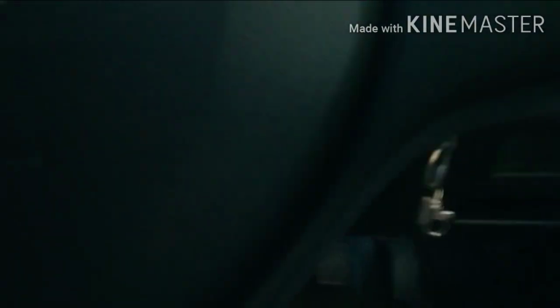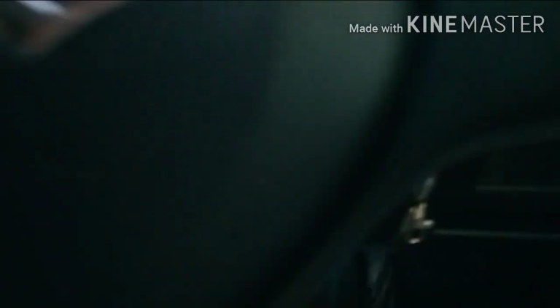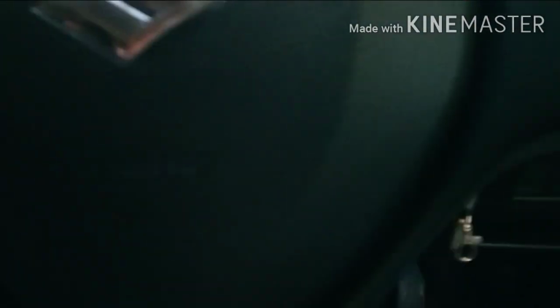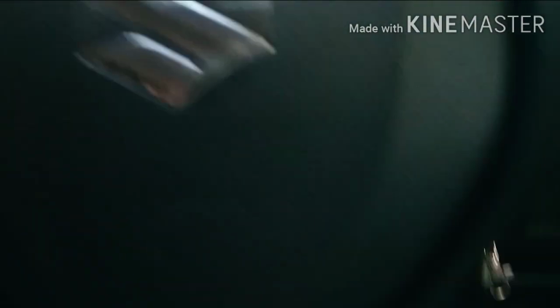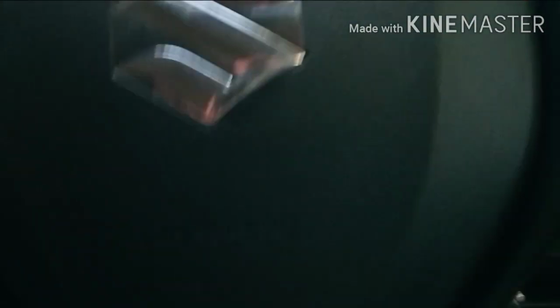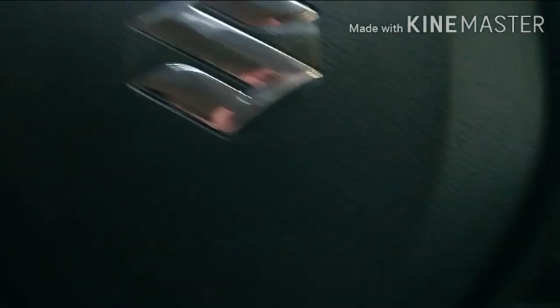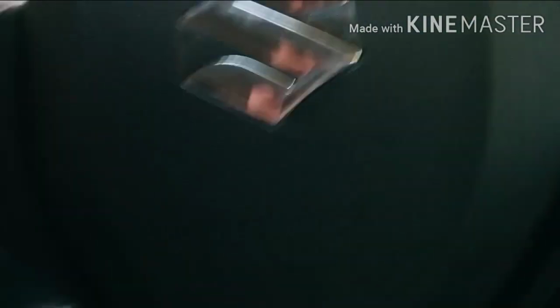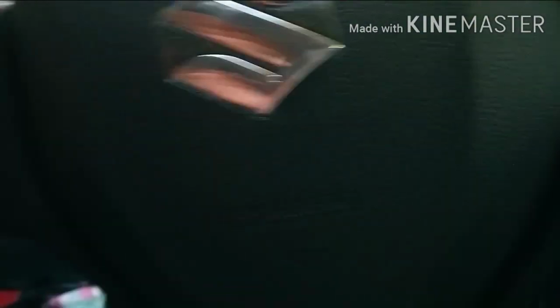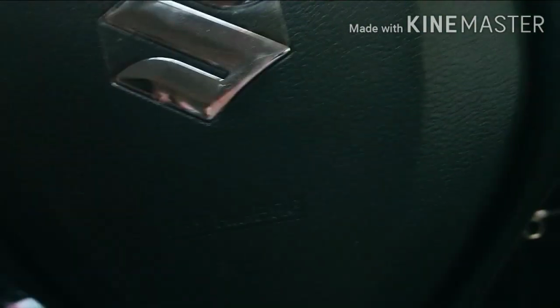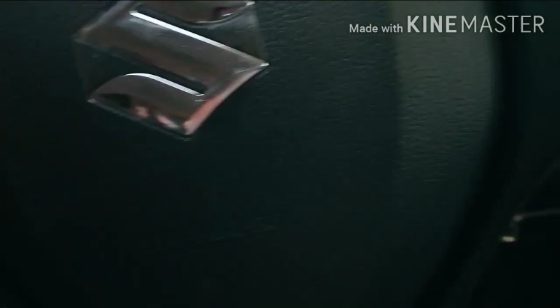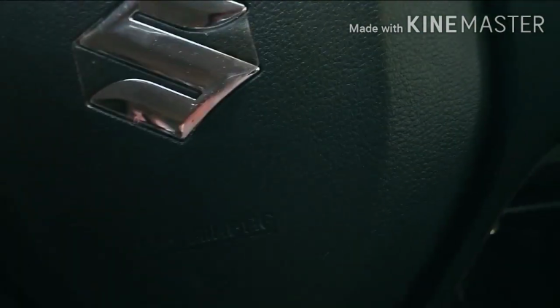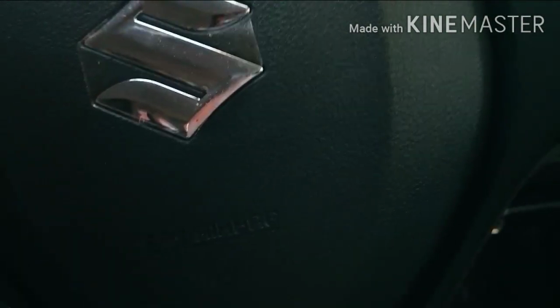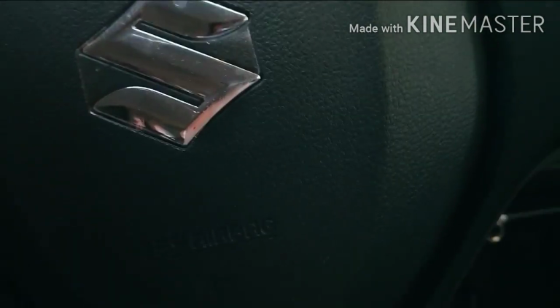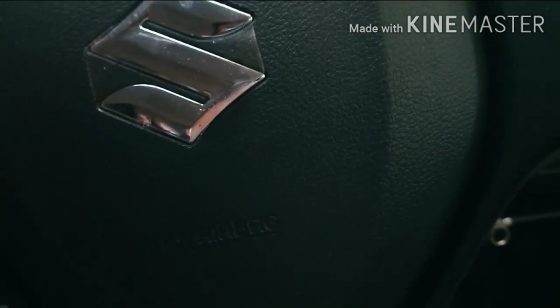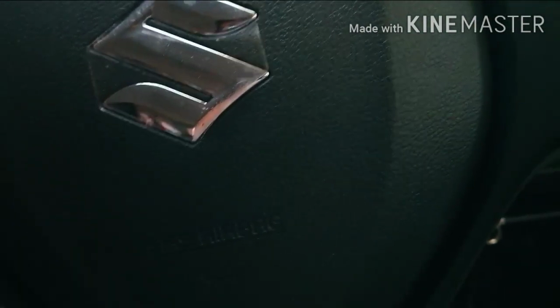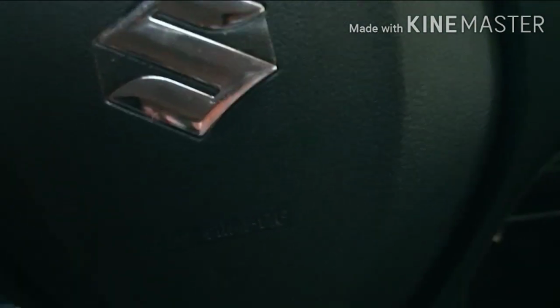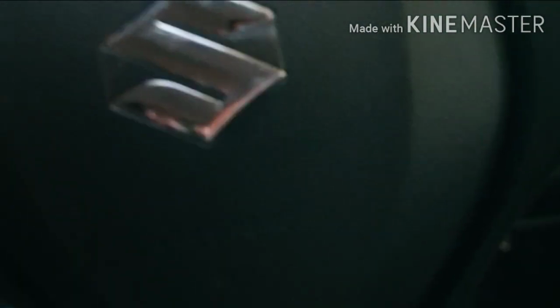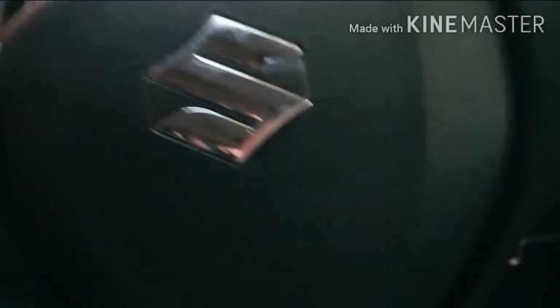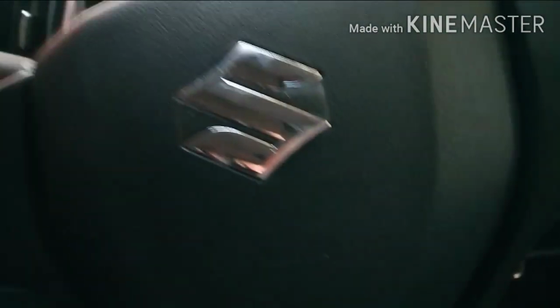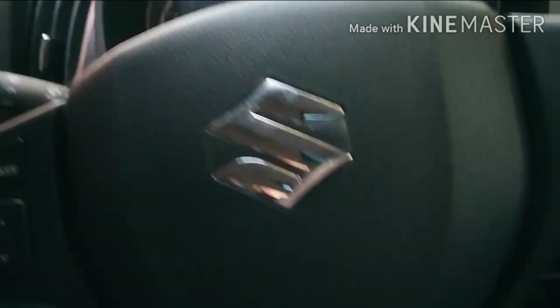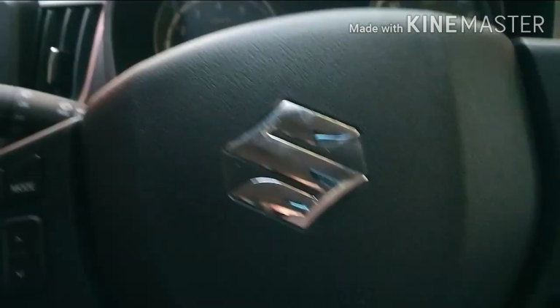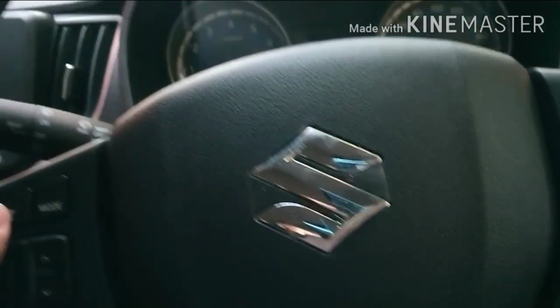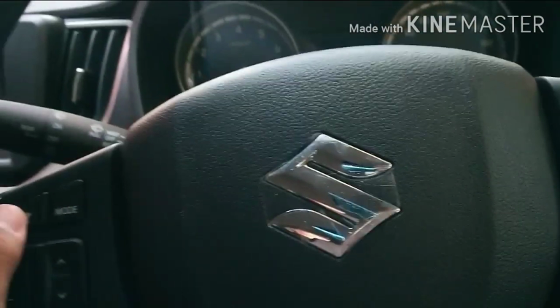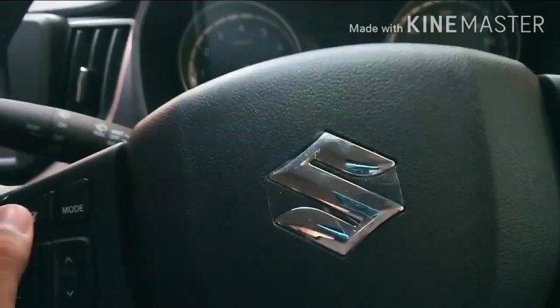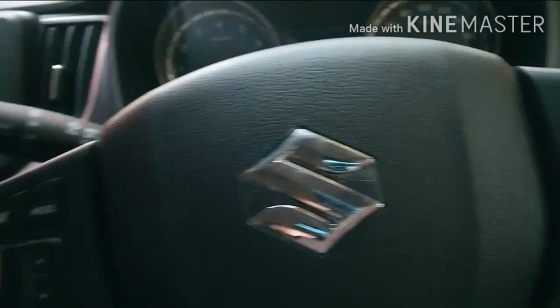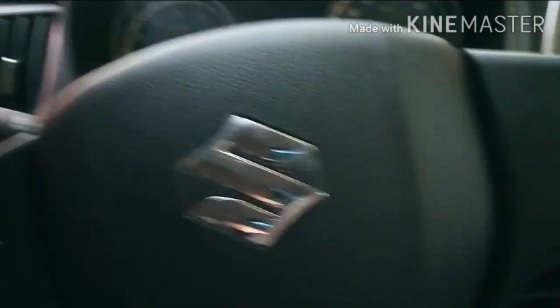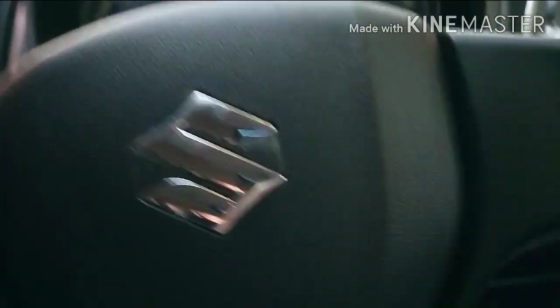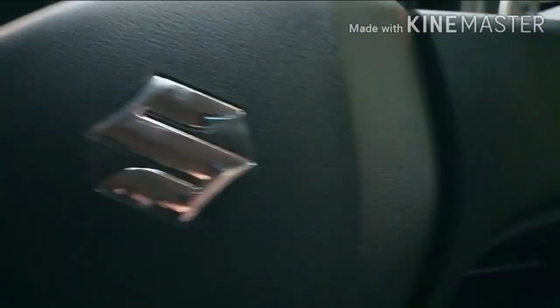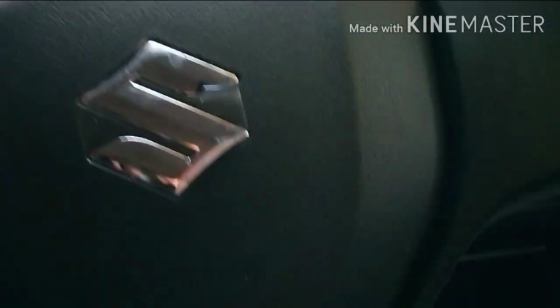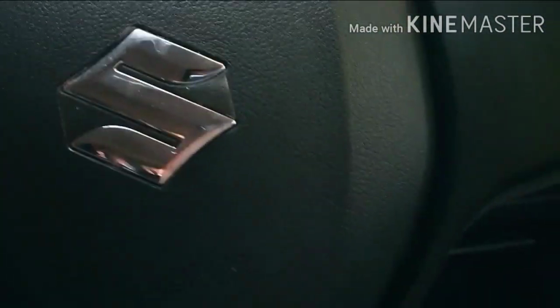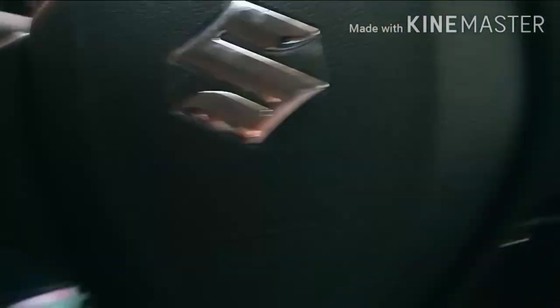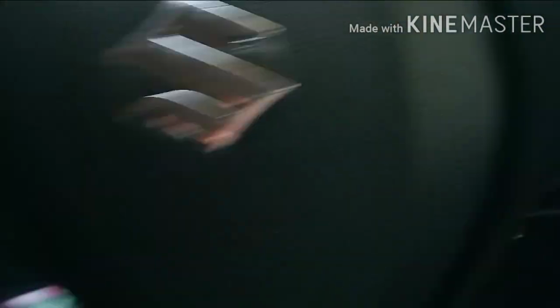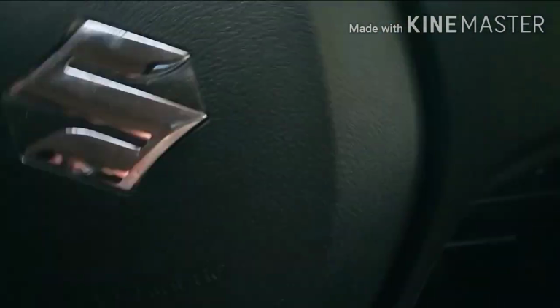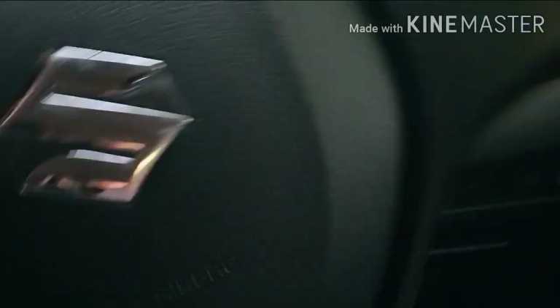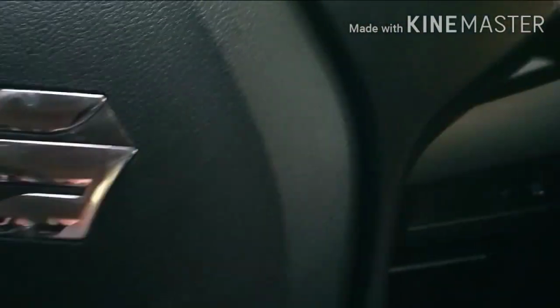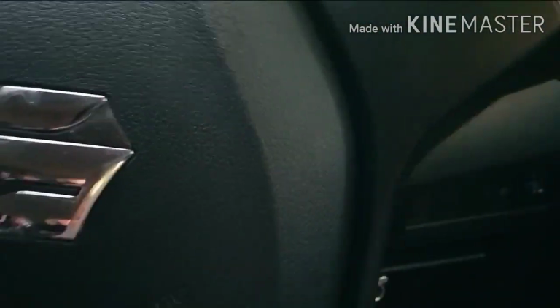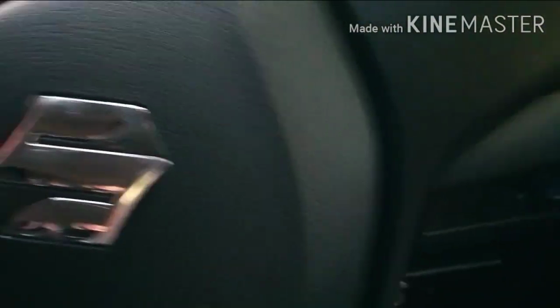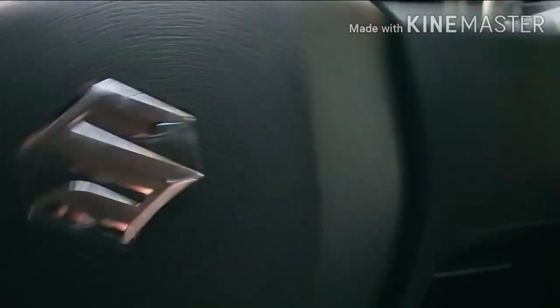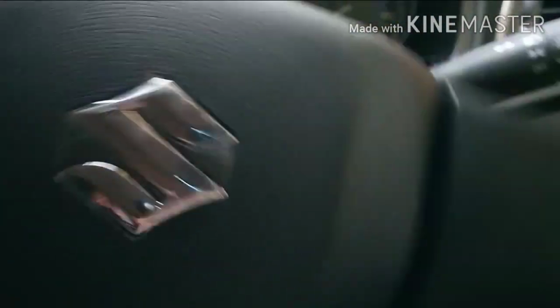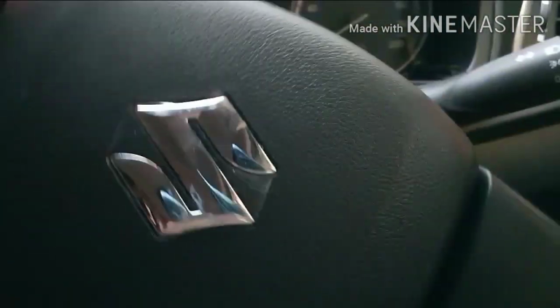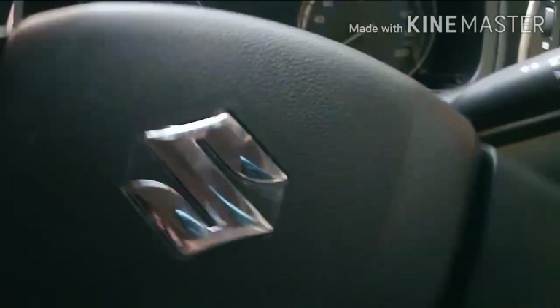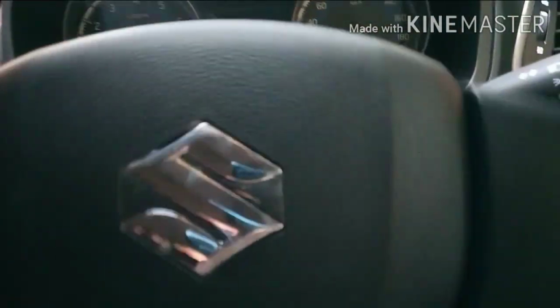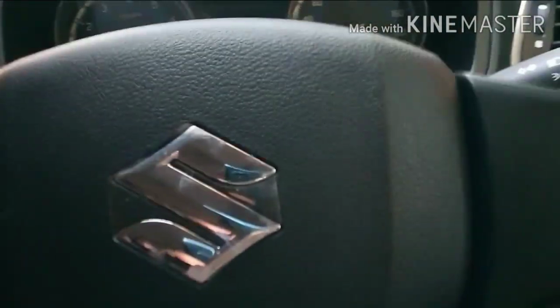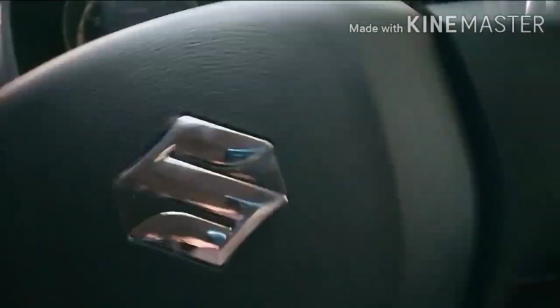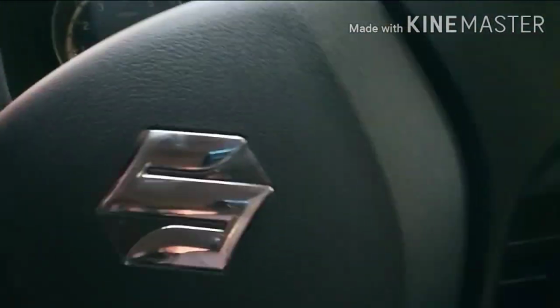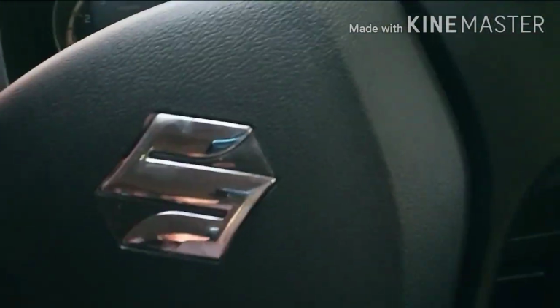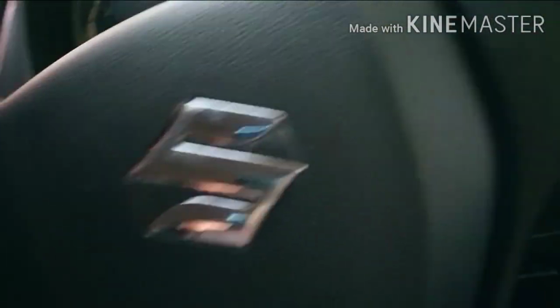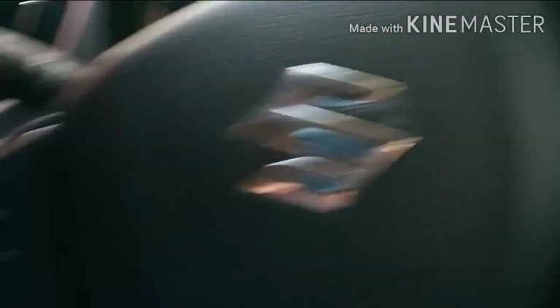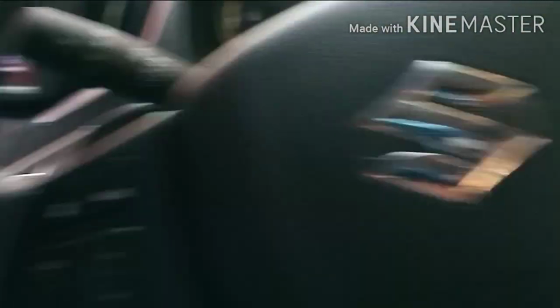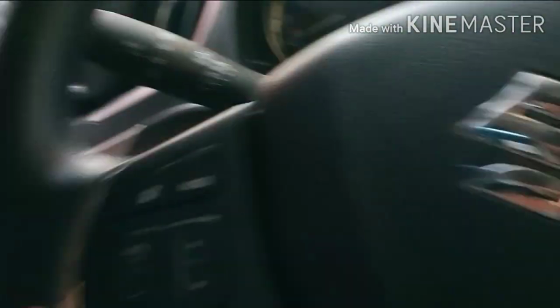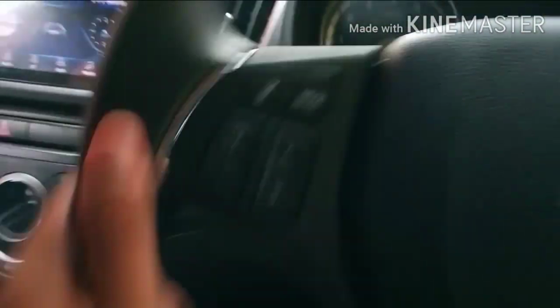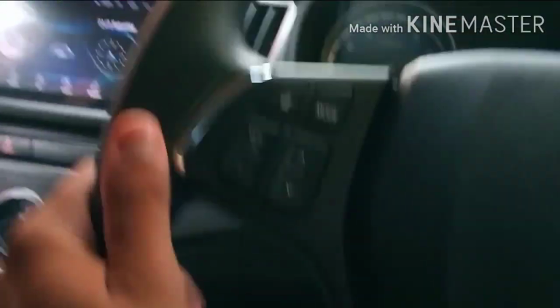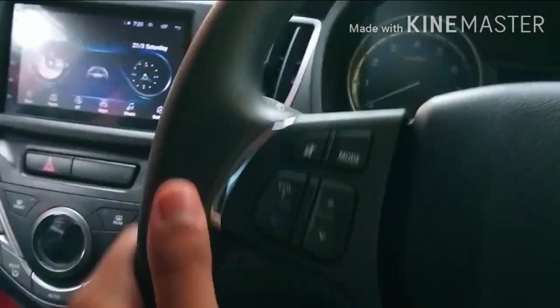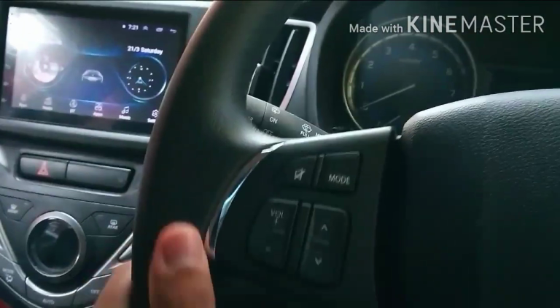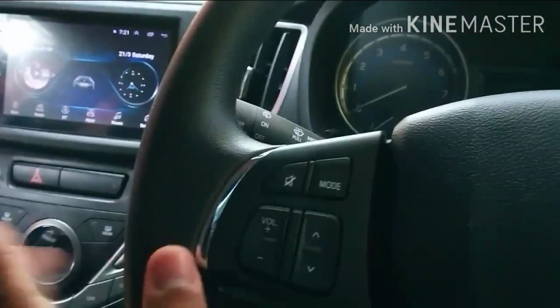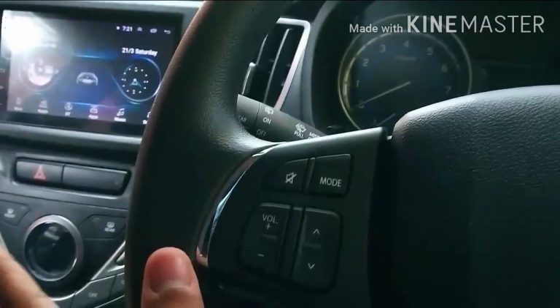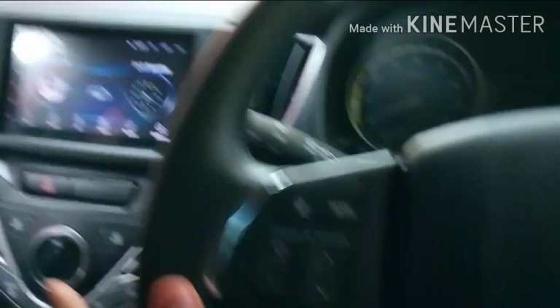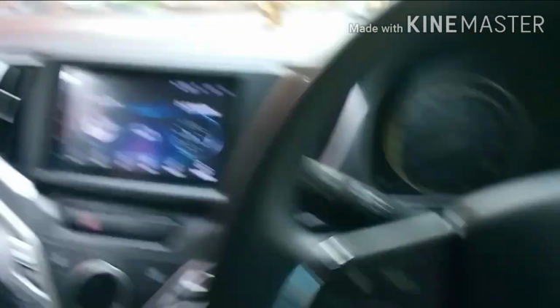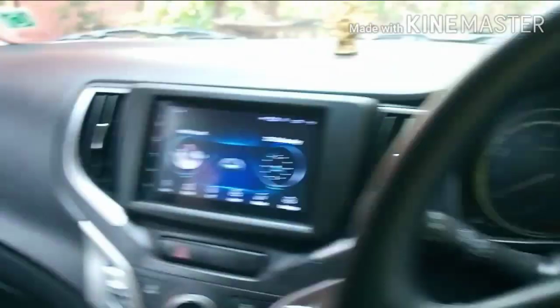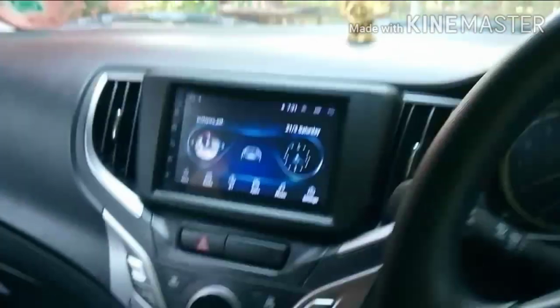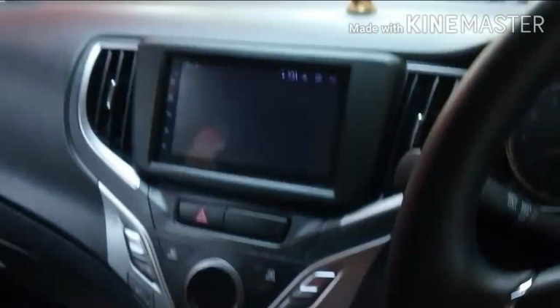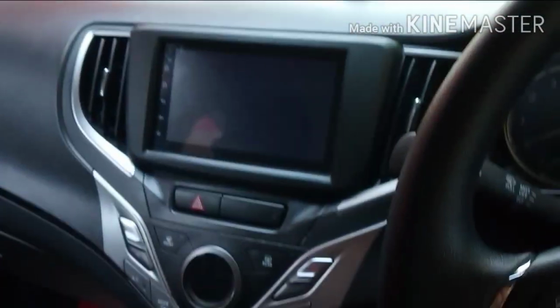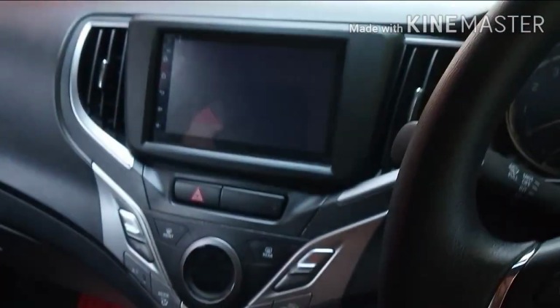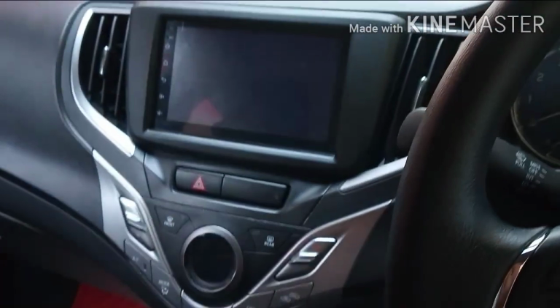Stick the controller in. The steering is now unlocked. Now we have the infotainment system.